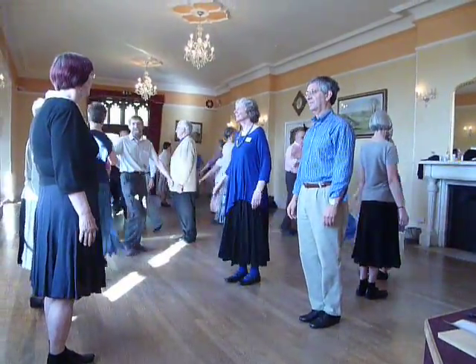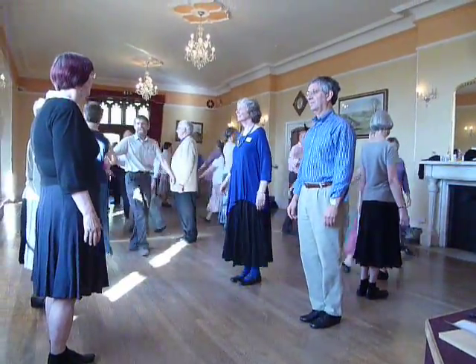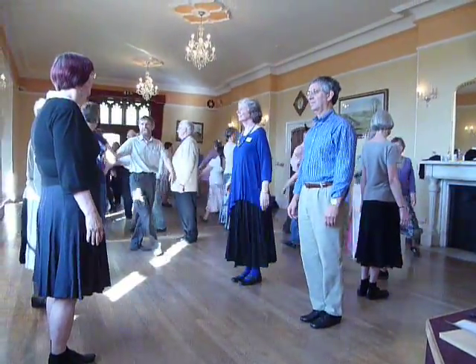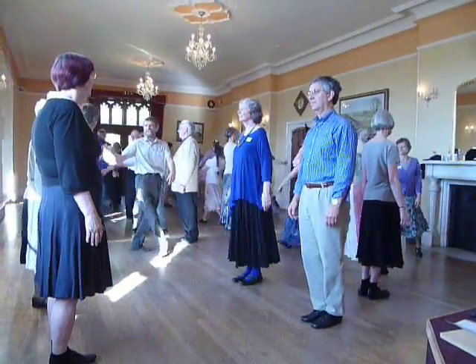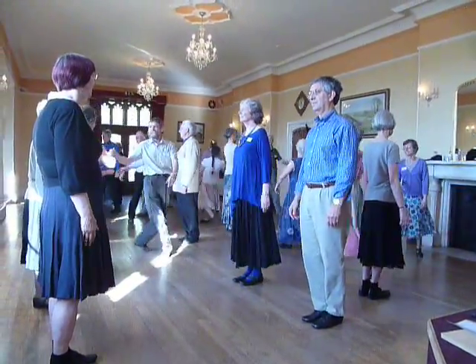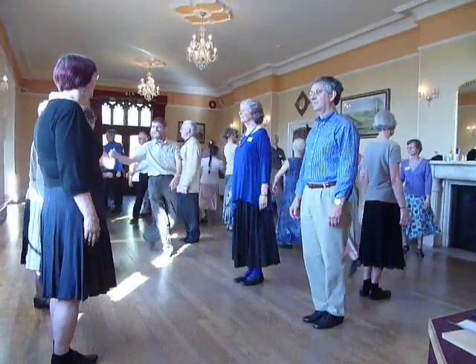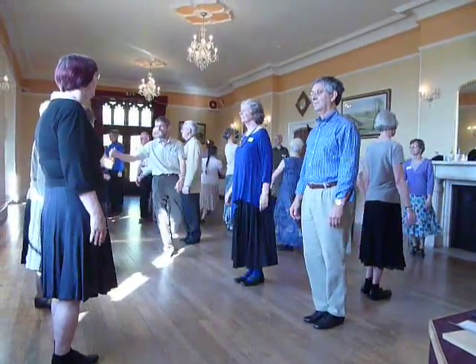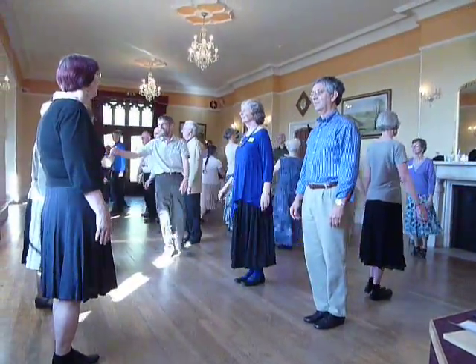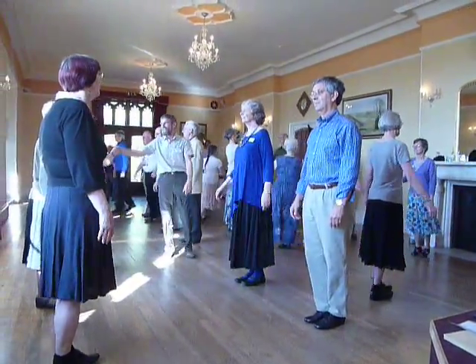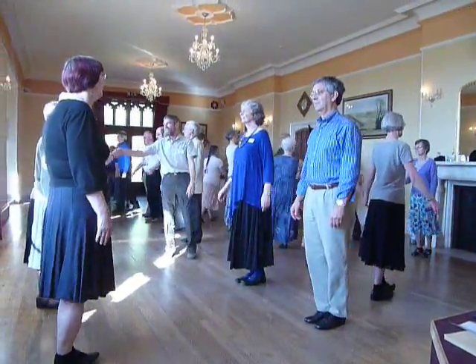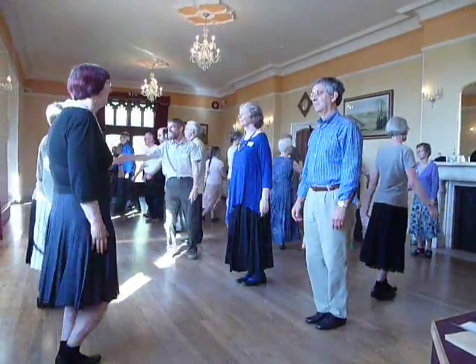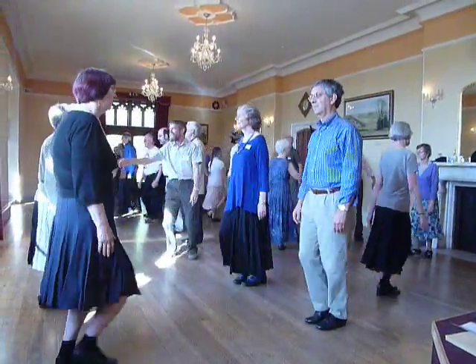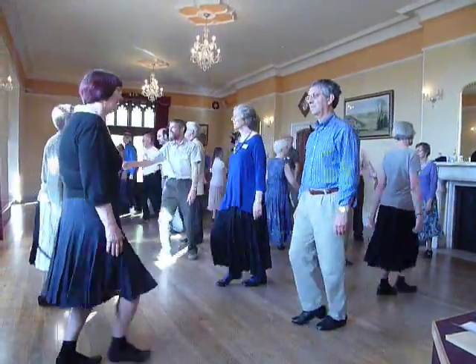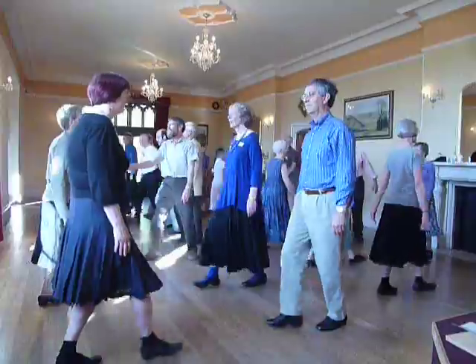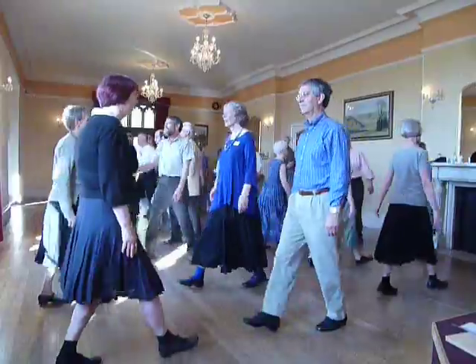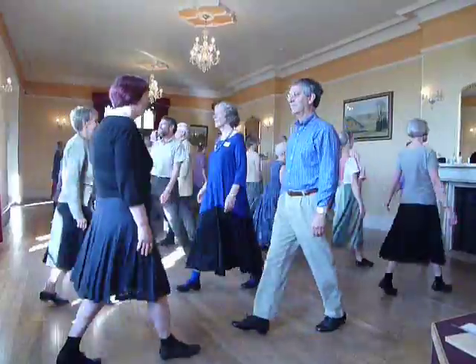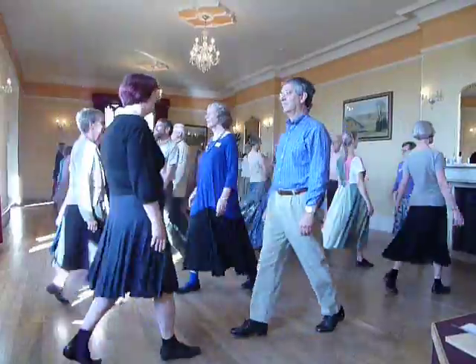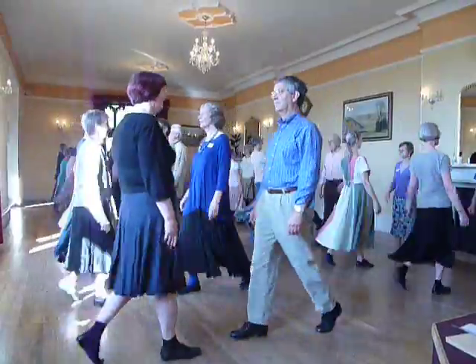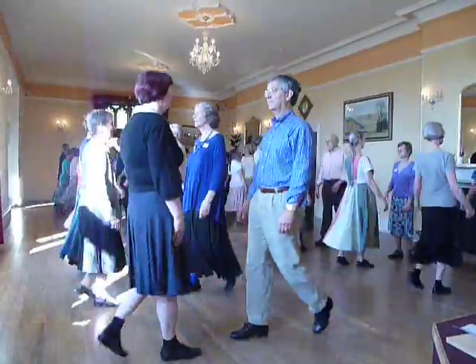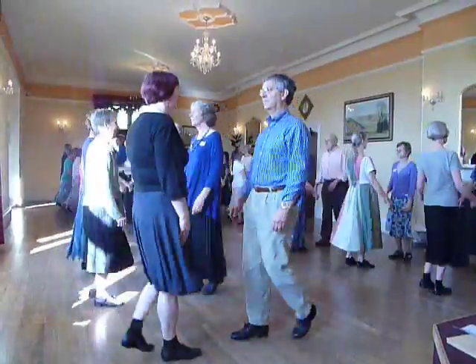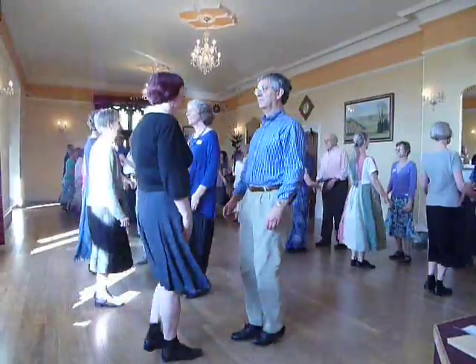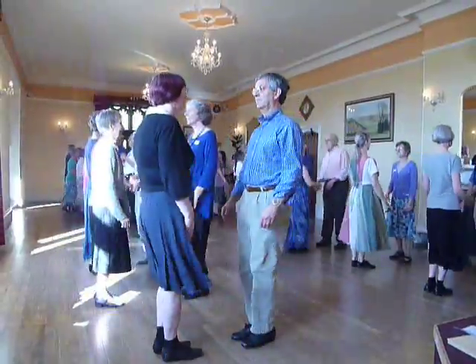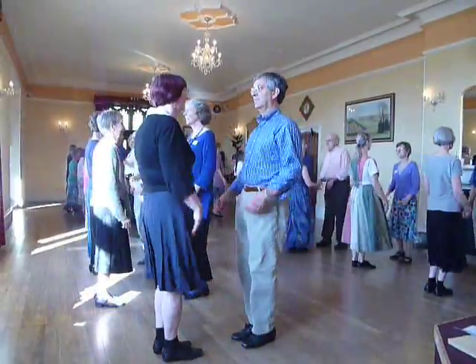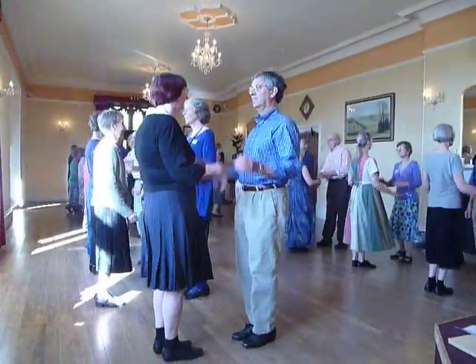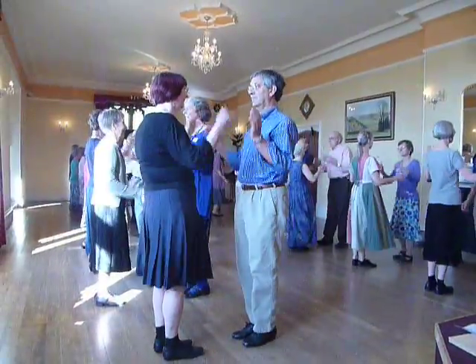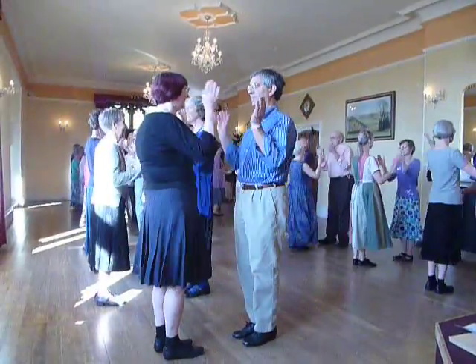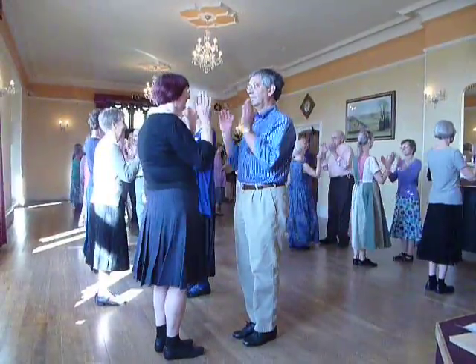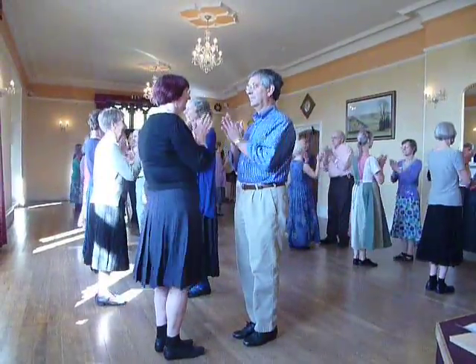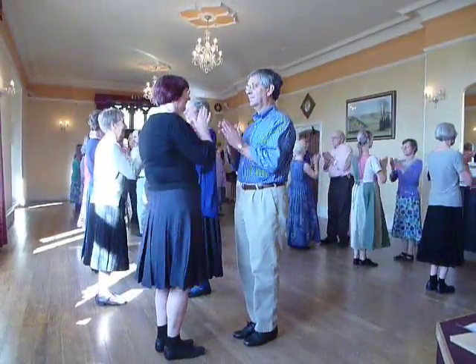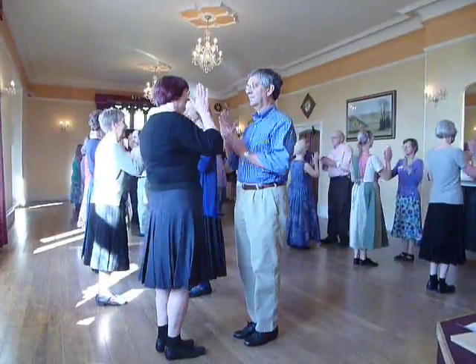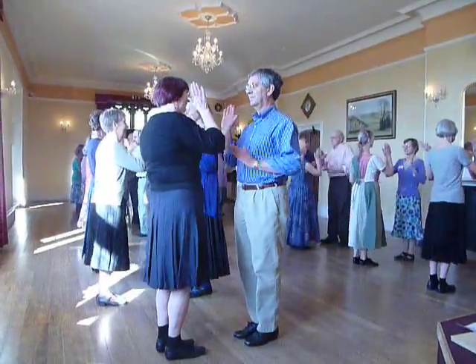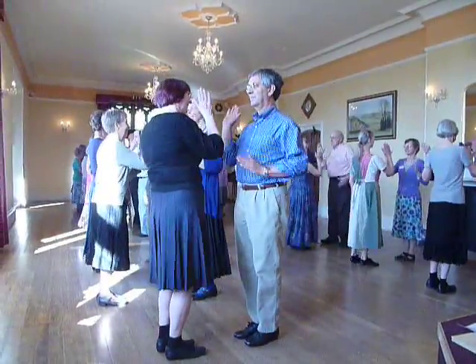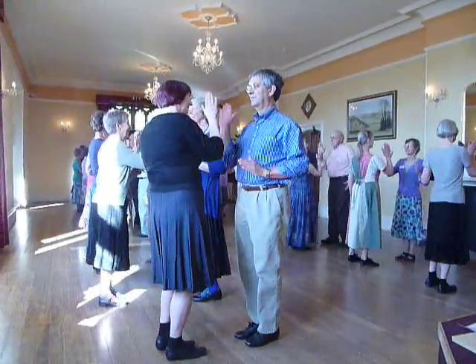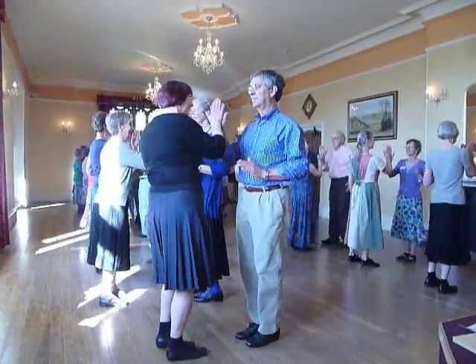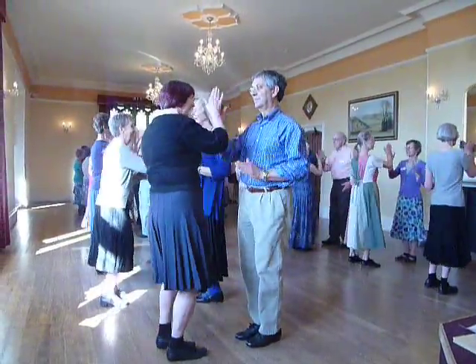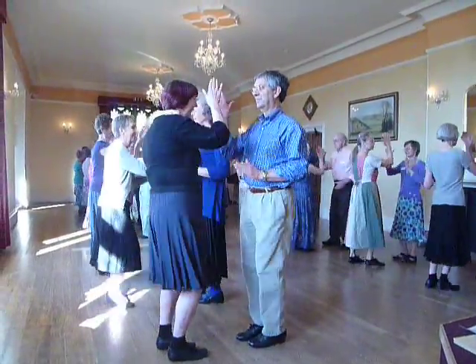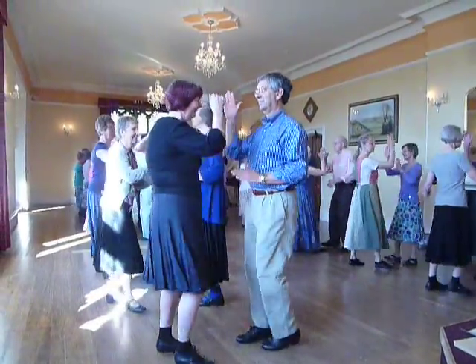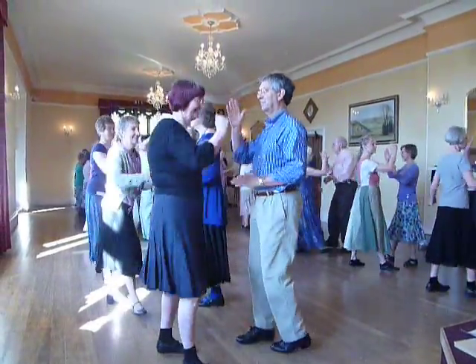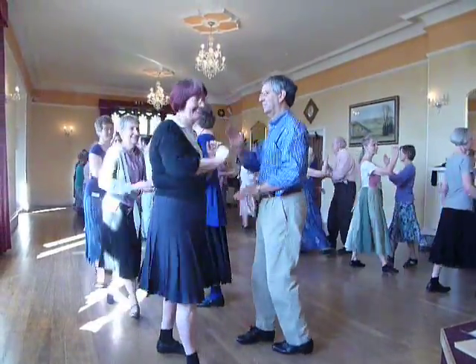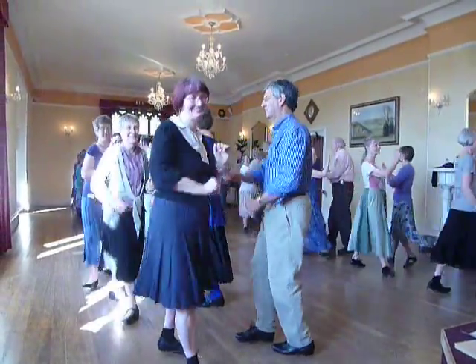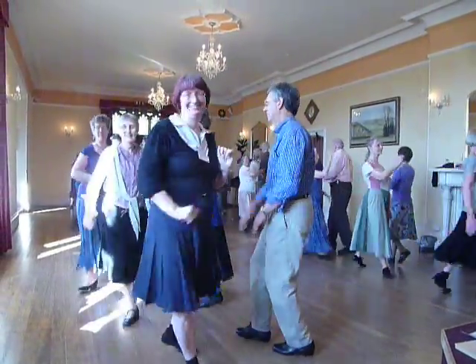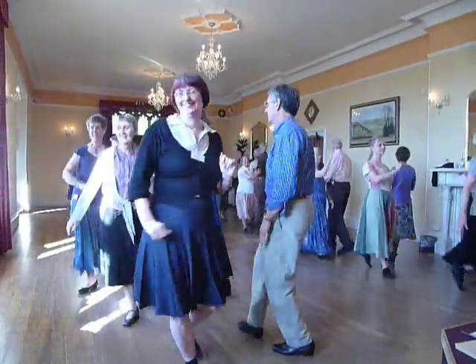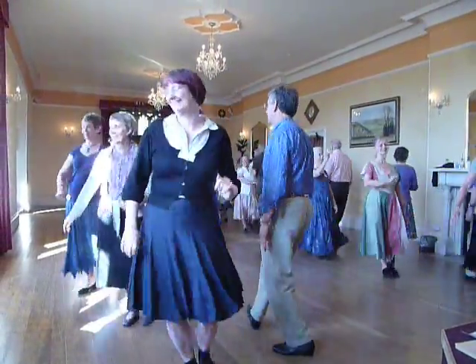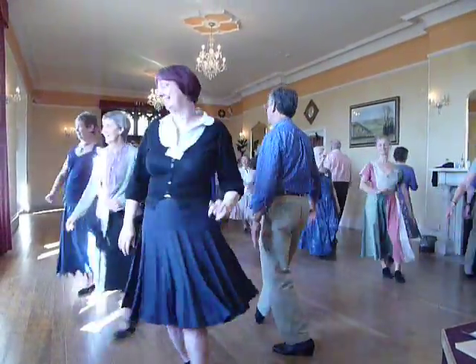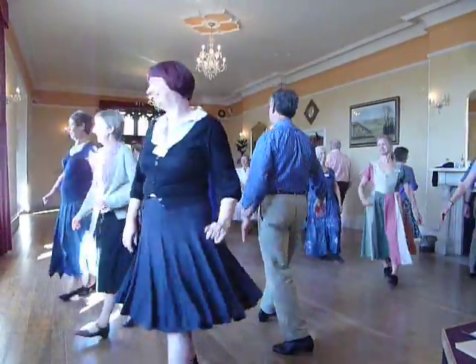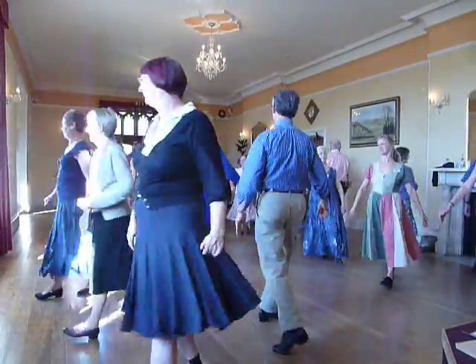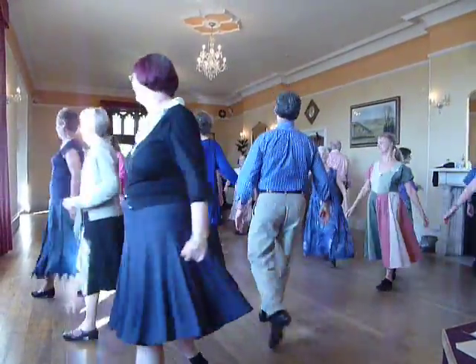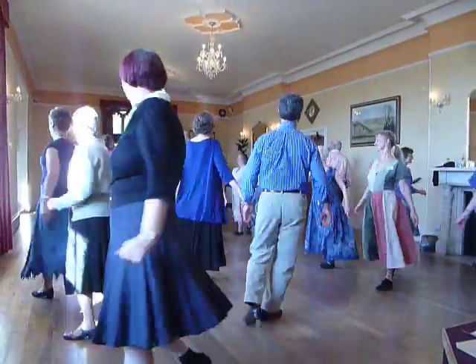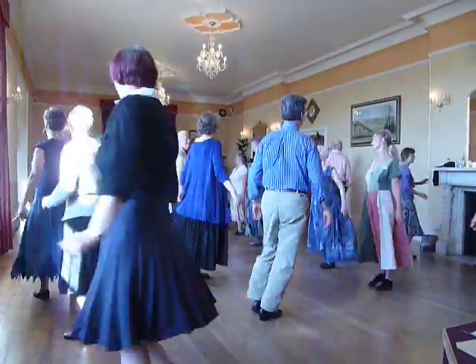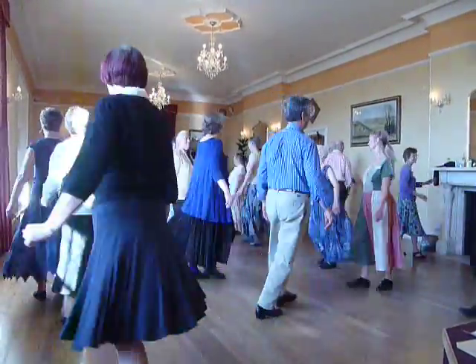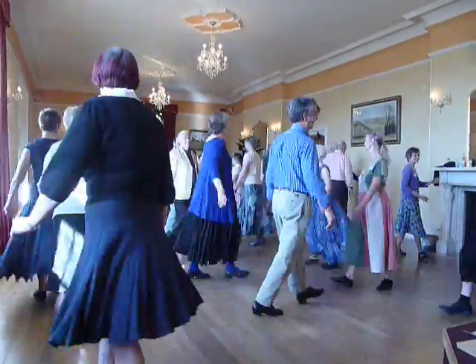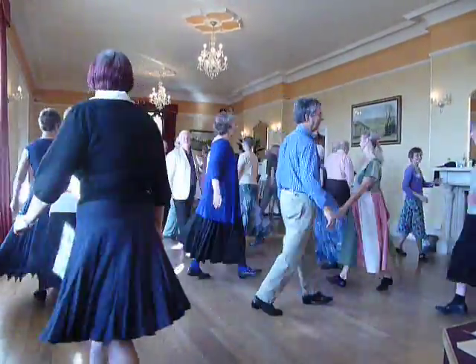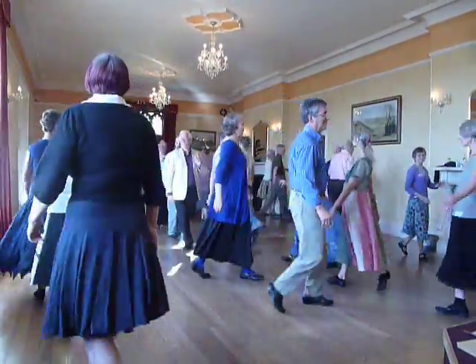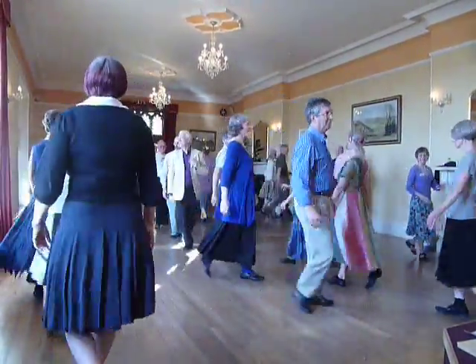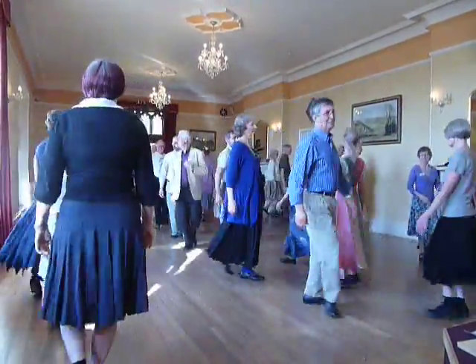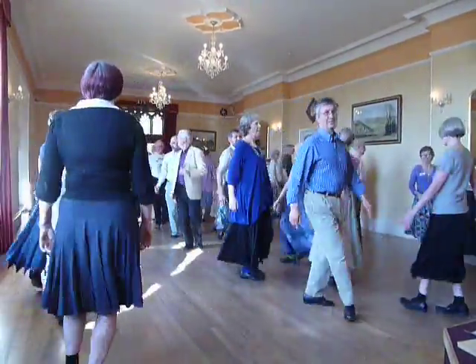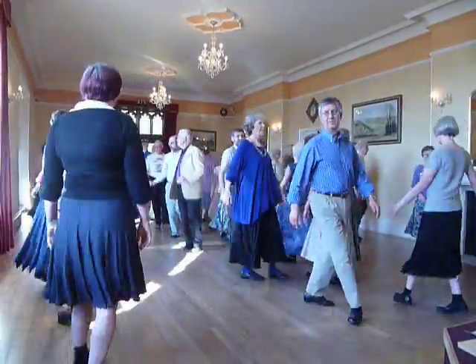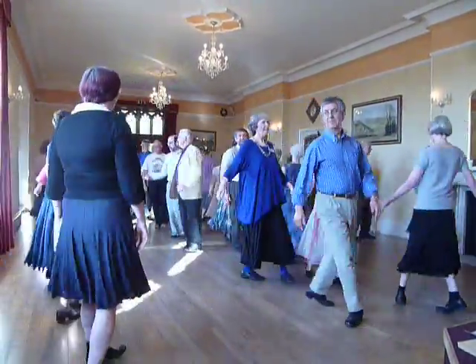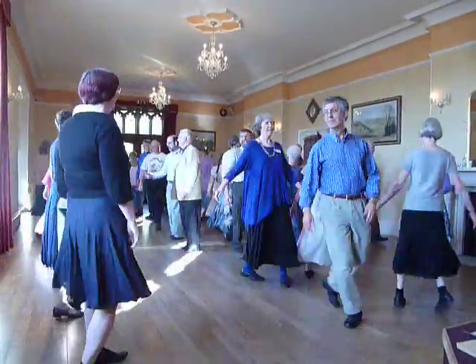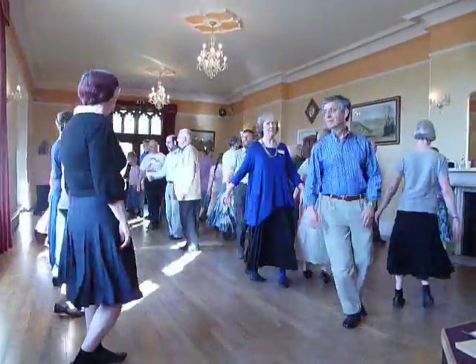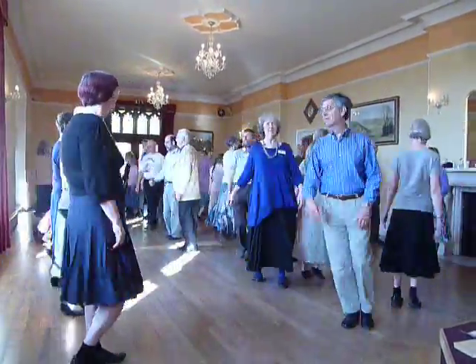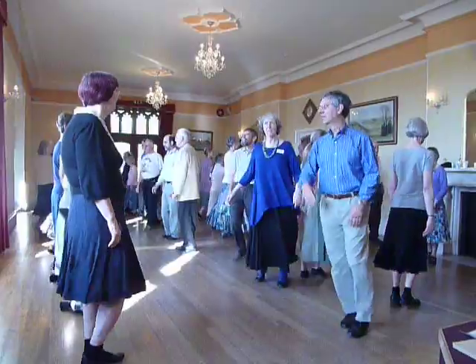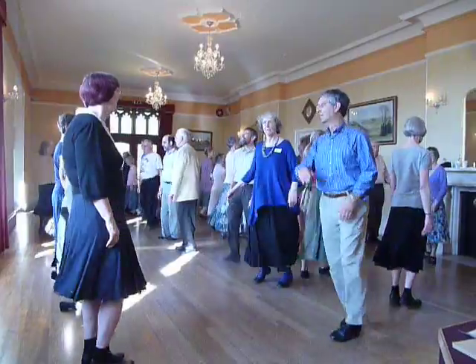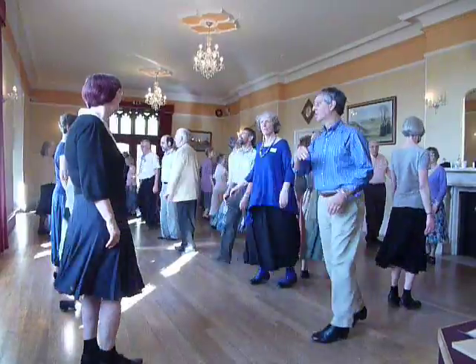Step forward, clap, click it on, first man, second lady.